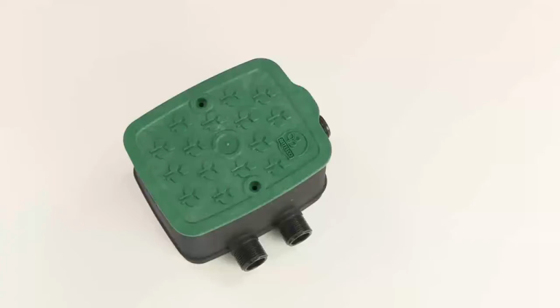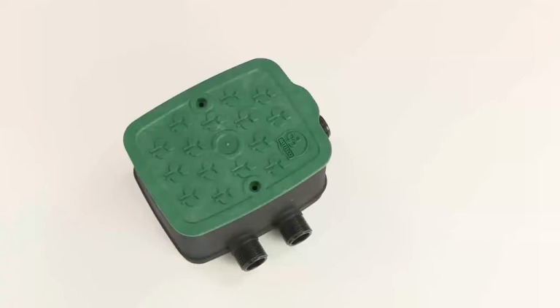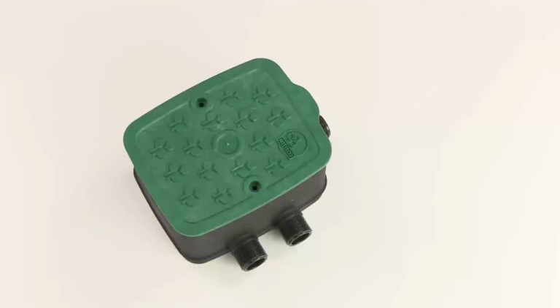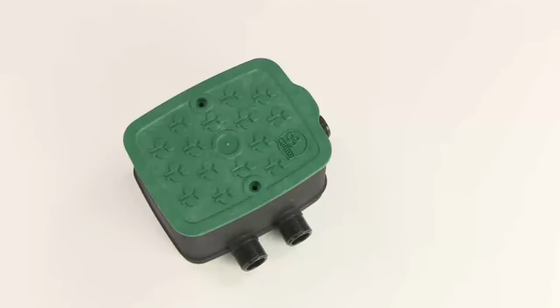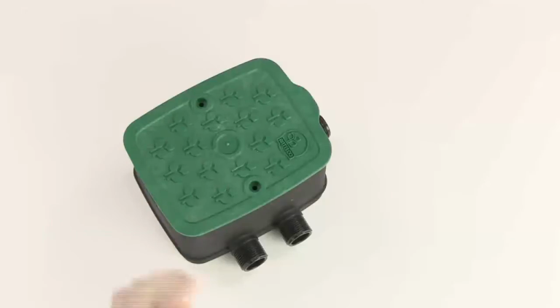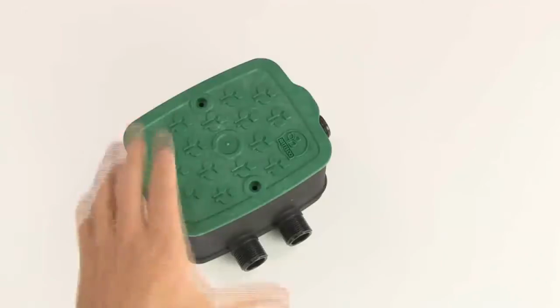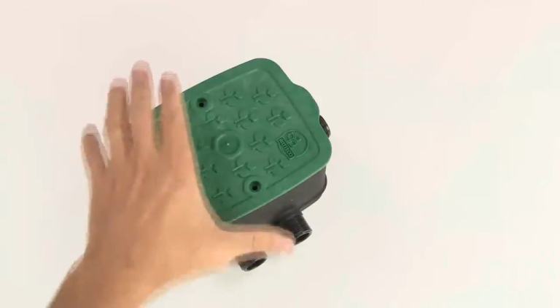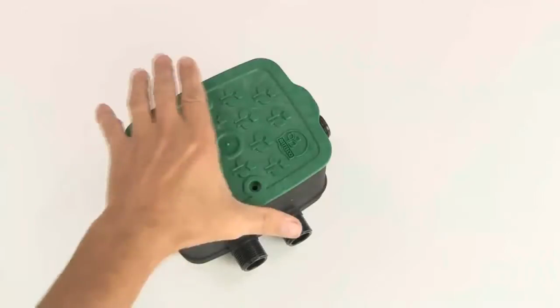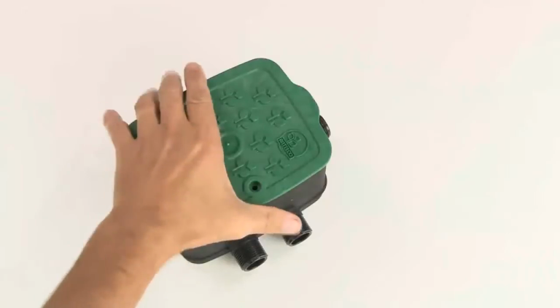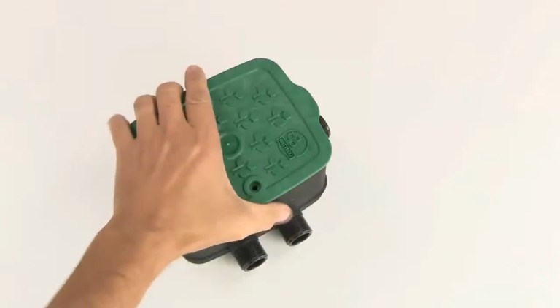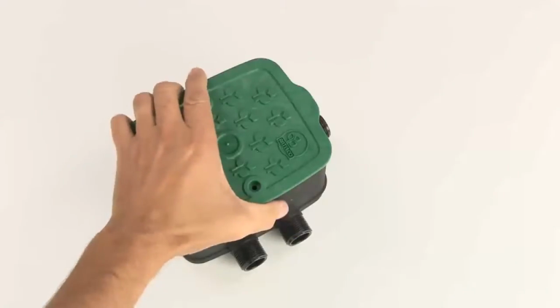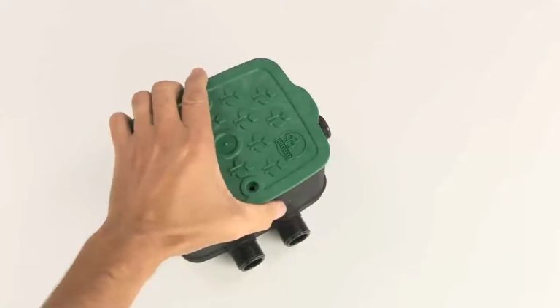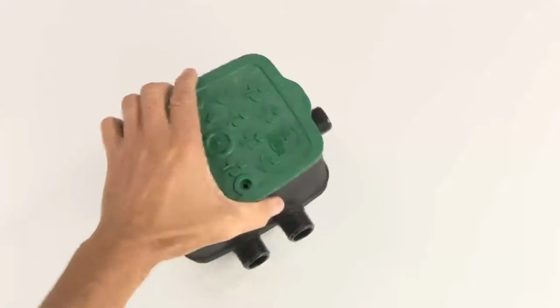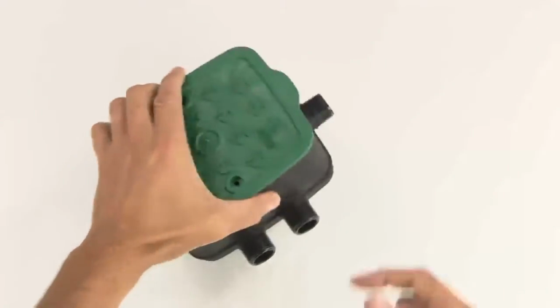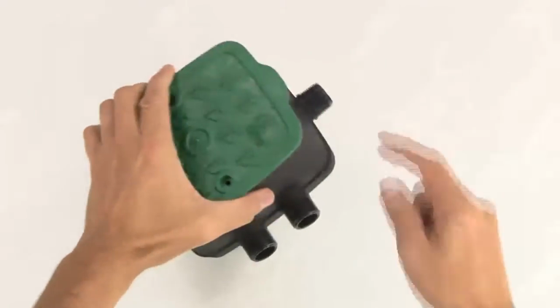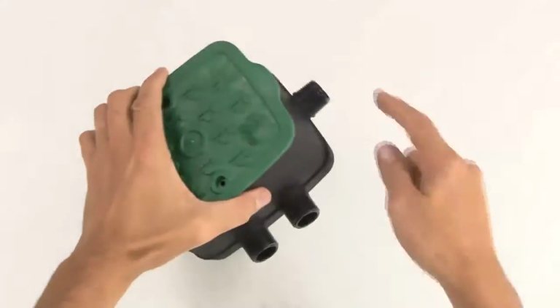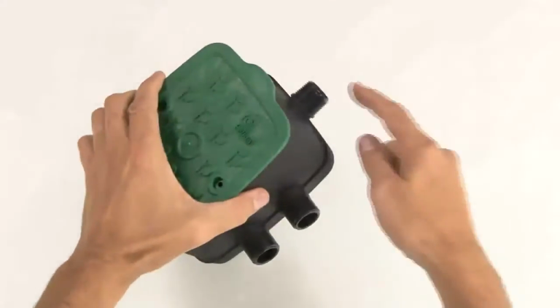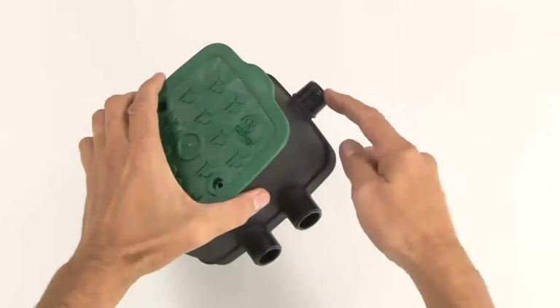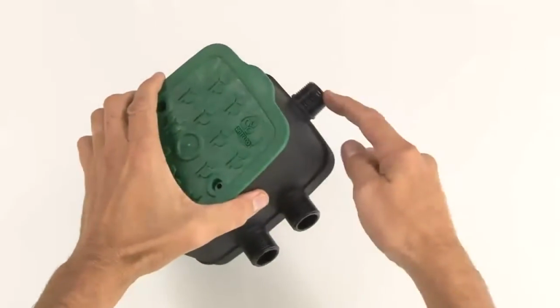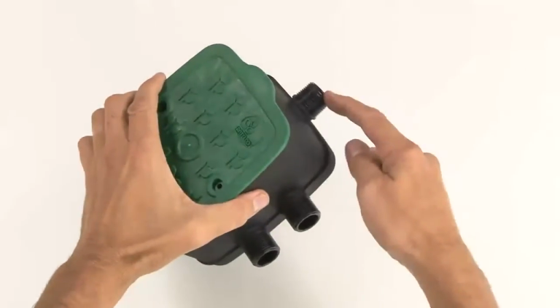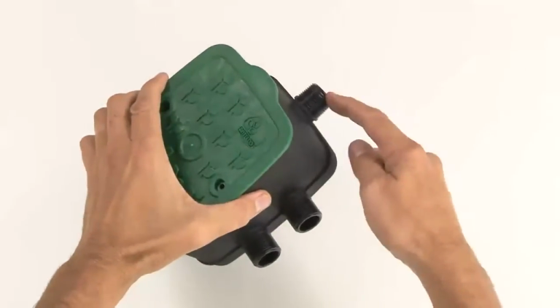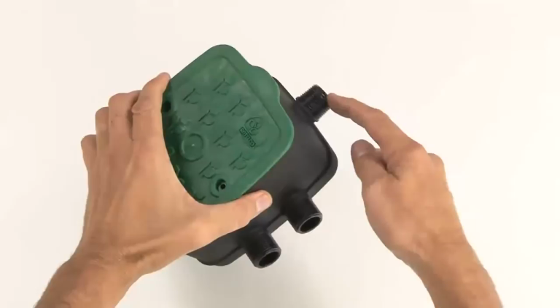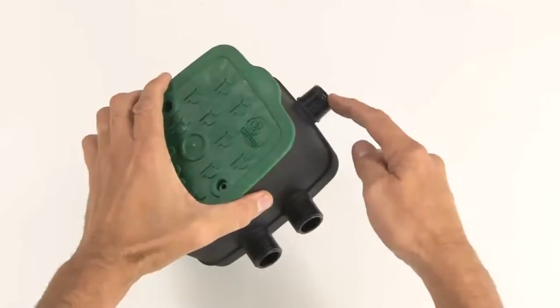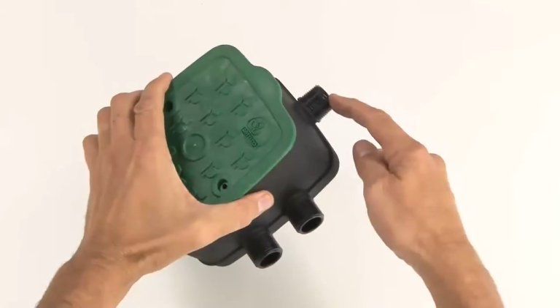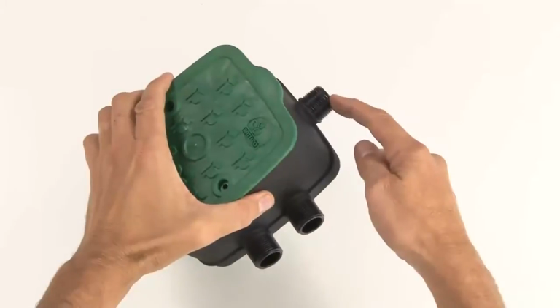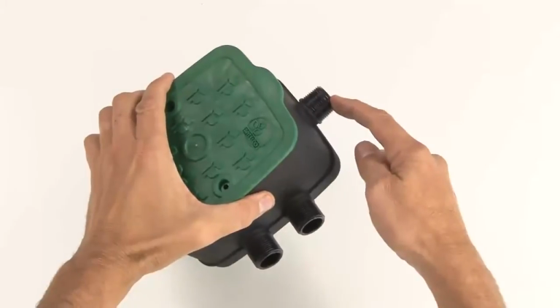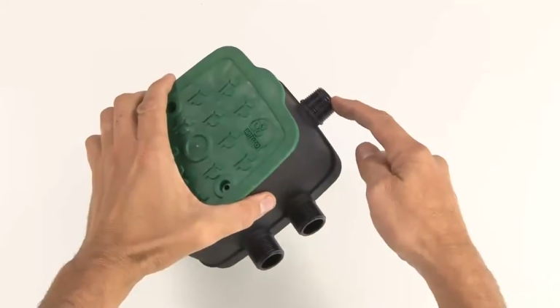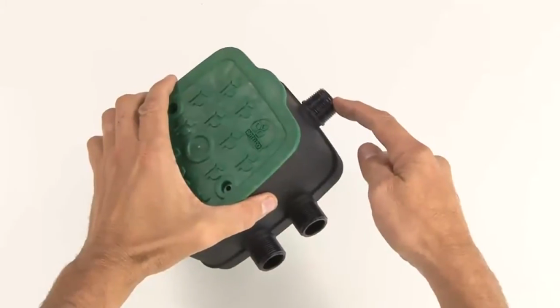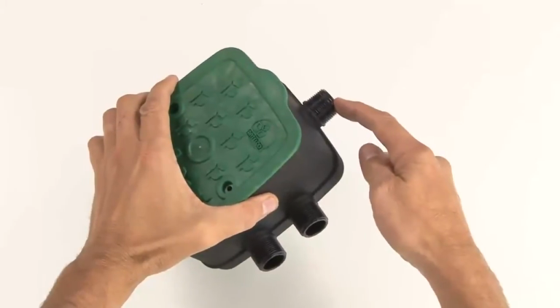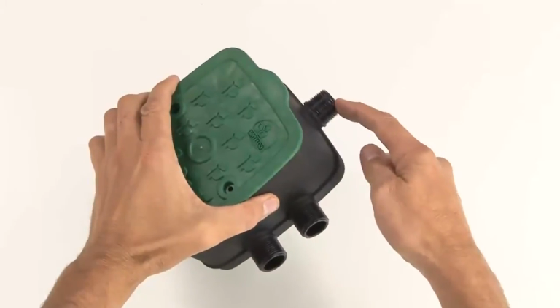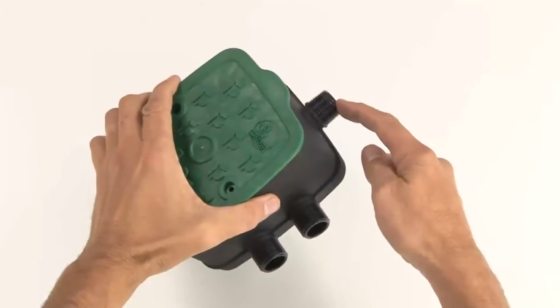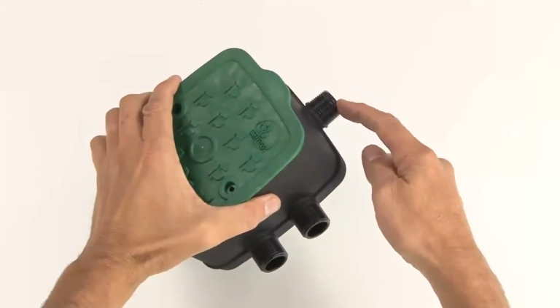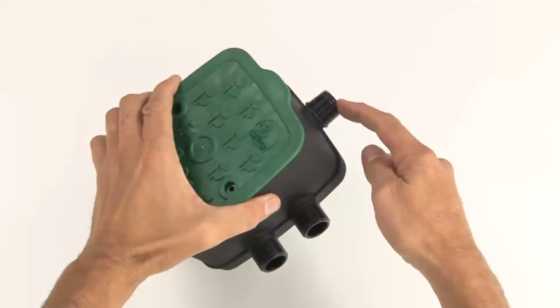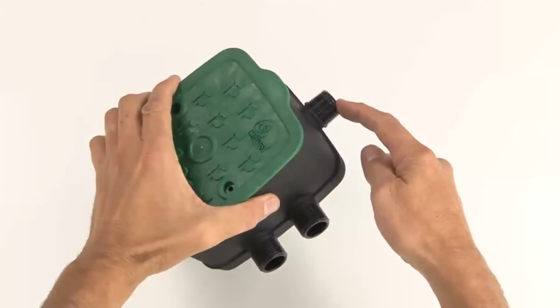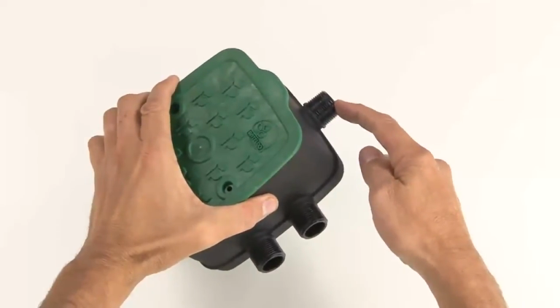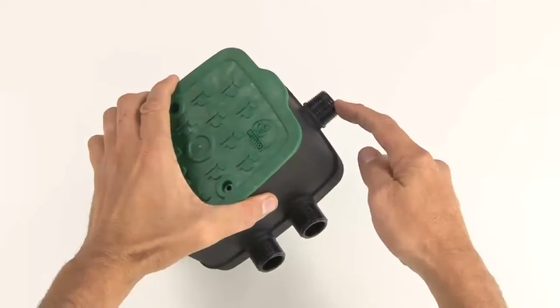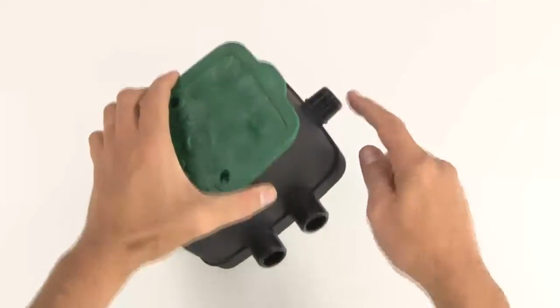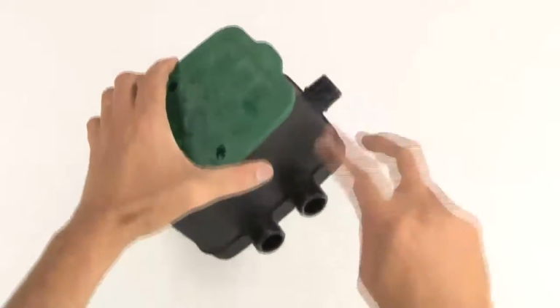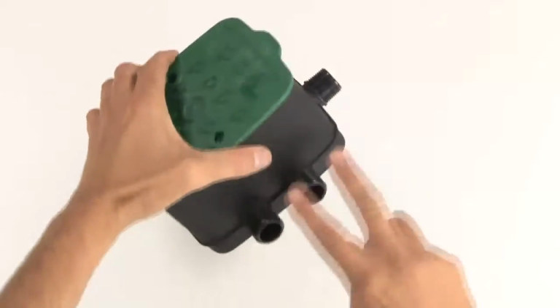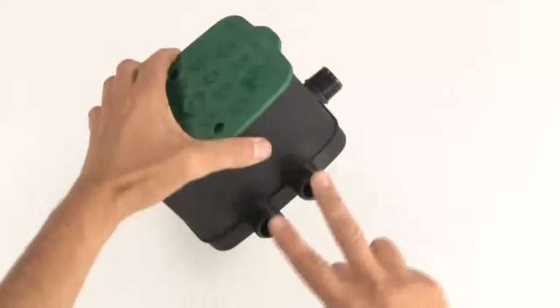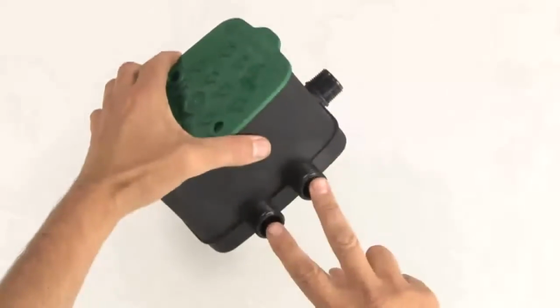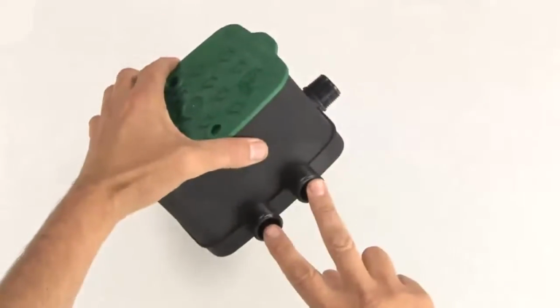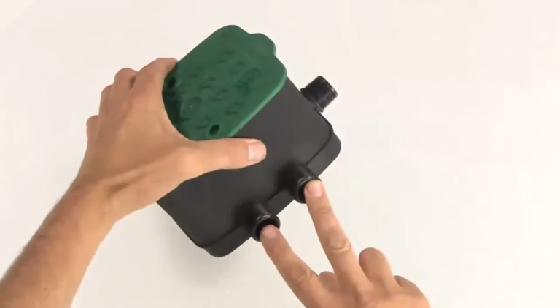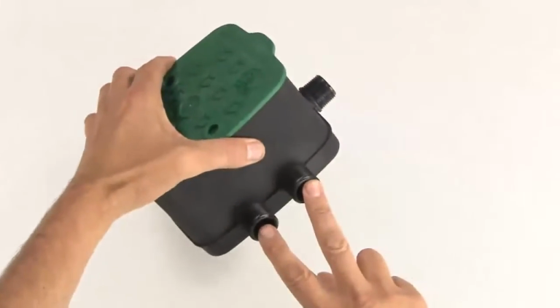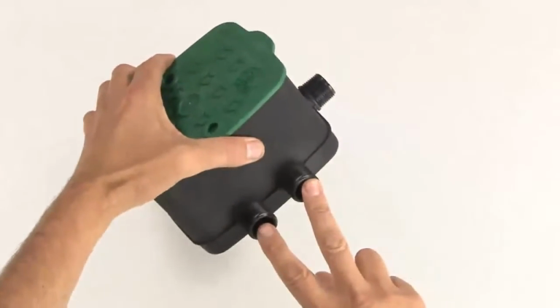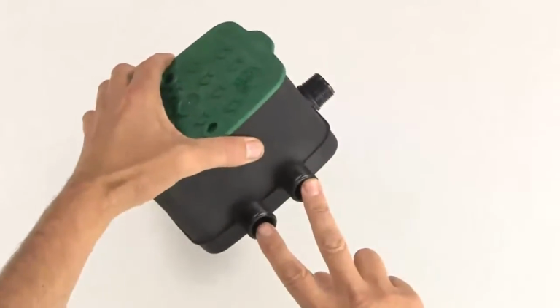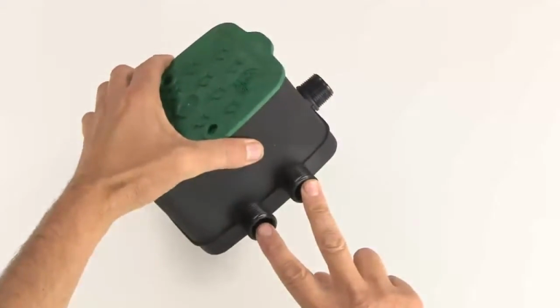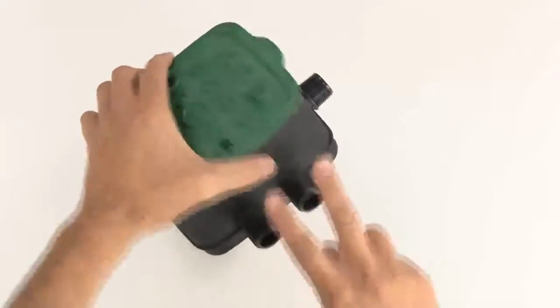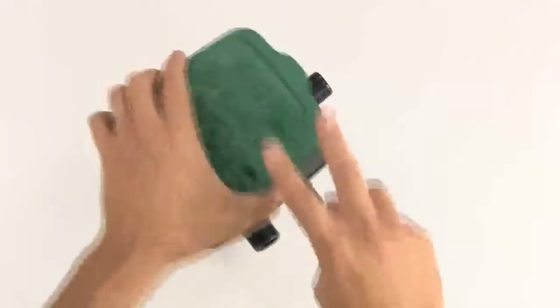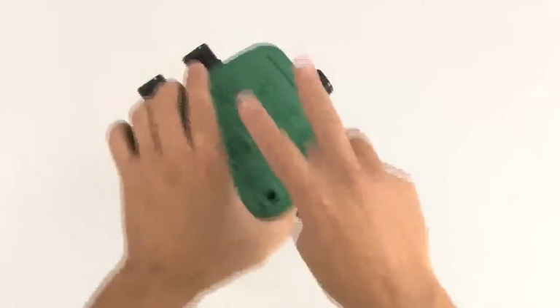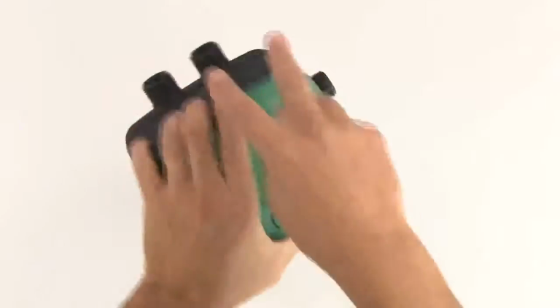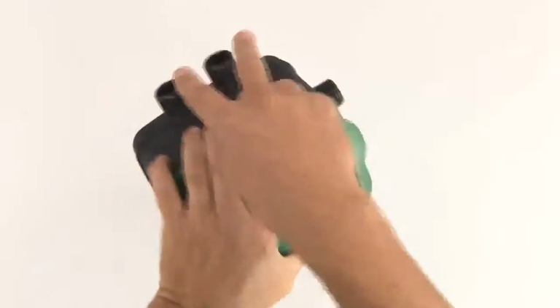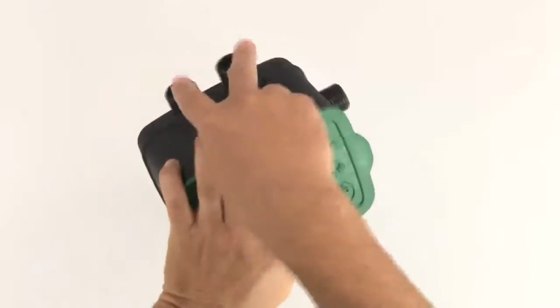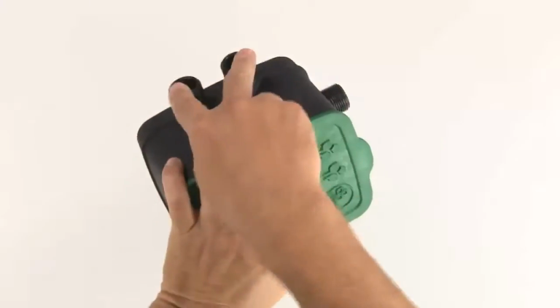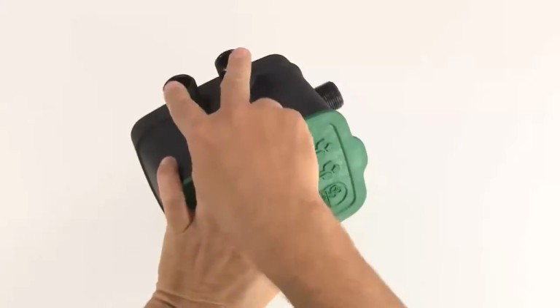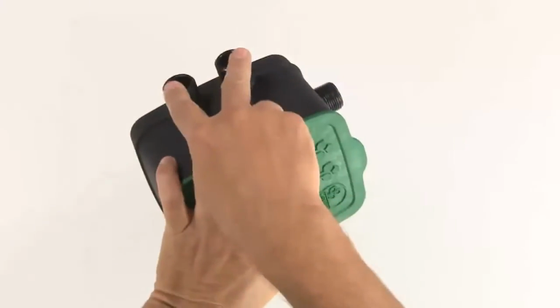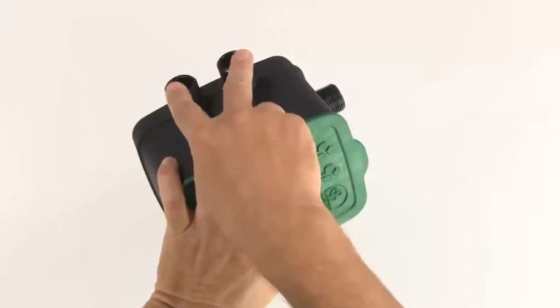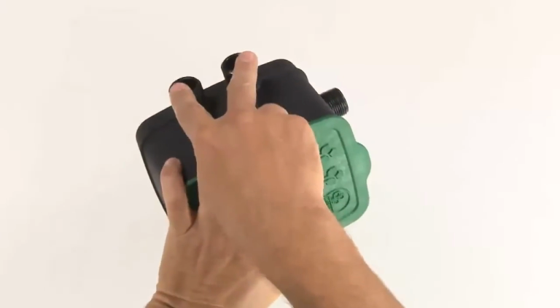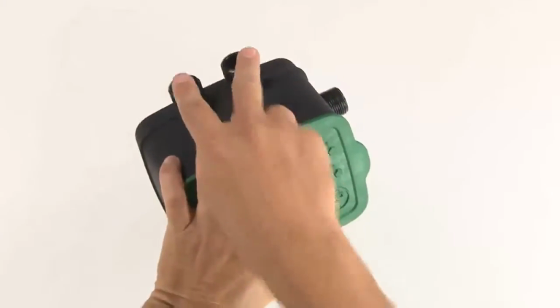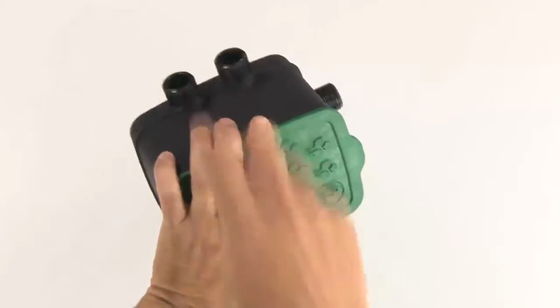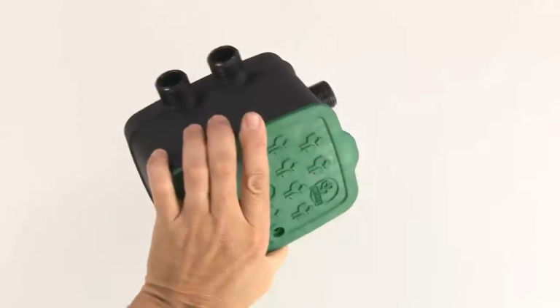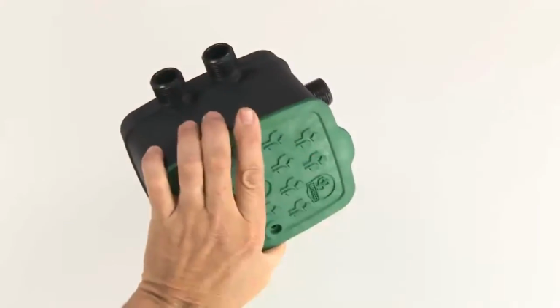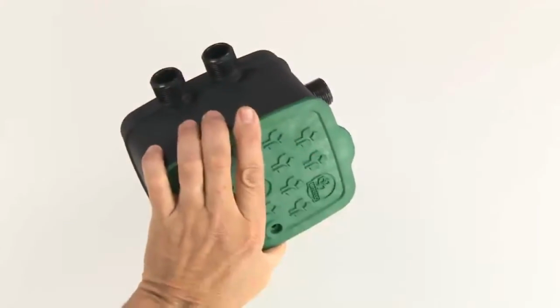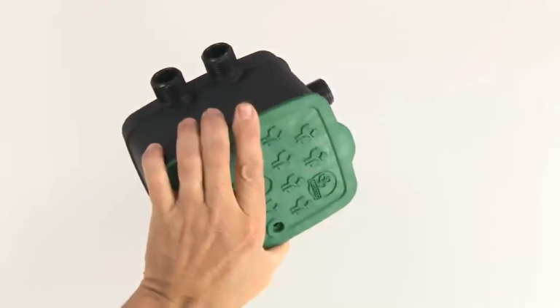This is your EasyValve 4. Here you have the inlet for the water connection and two outlets on each side for your irrigation hoses.